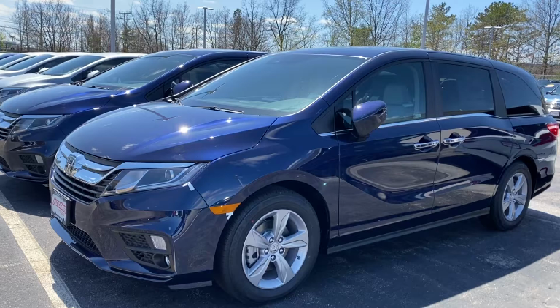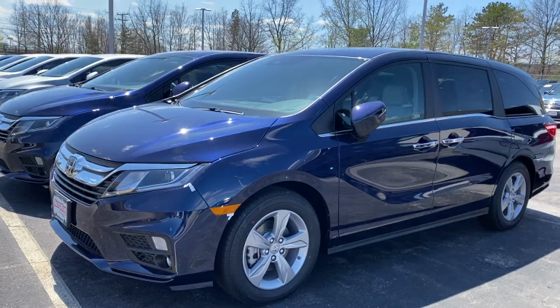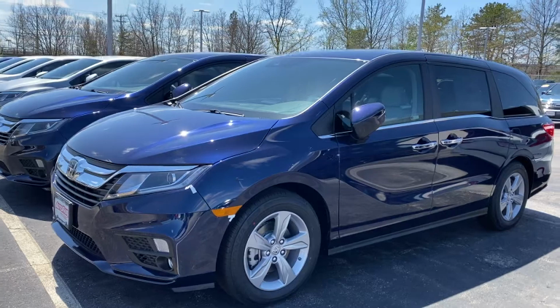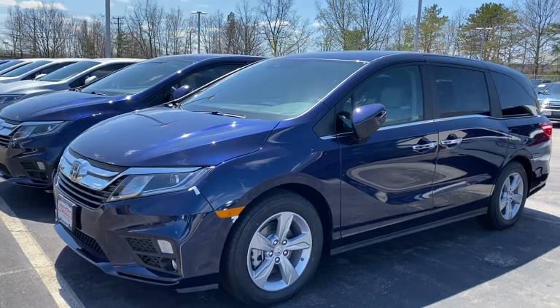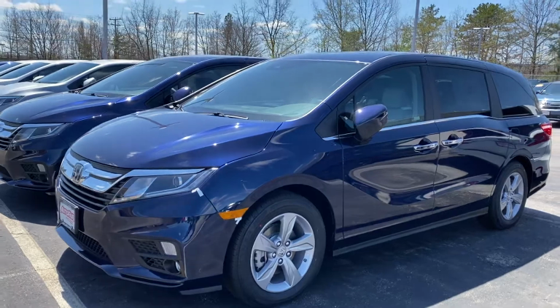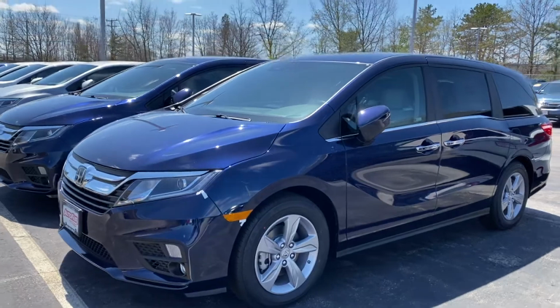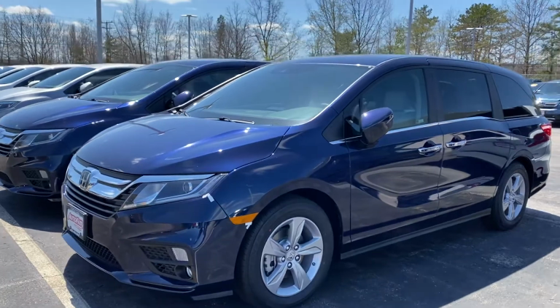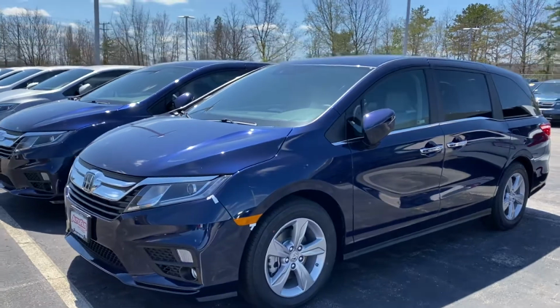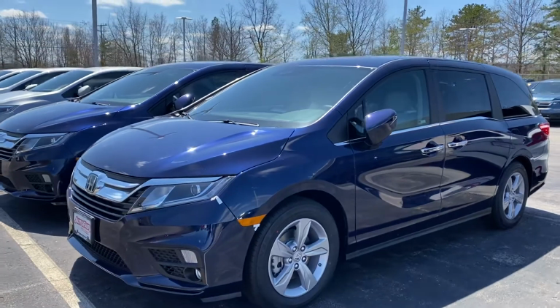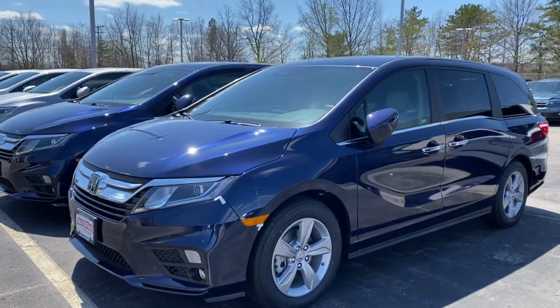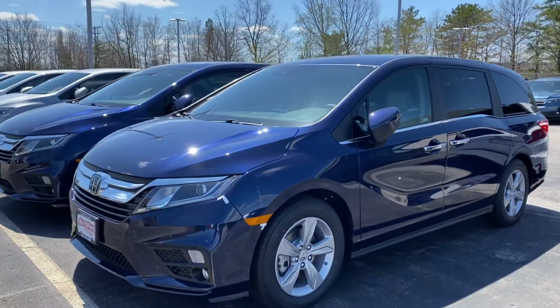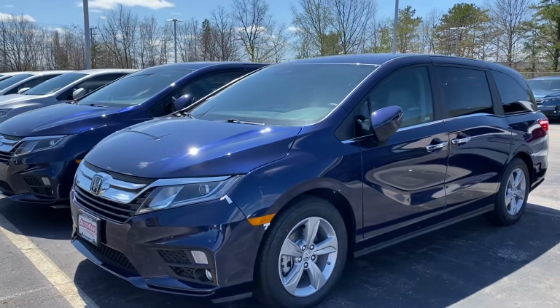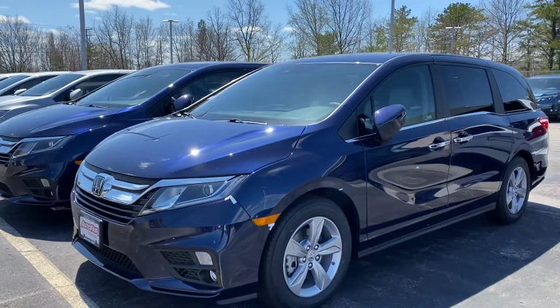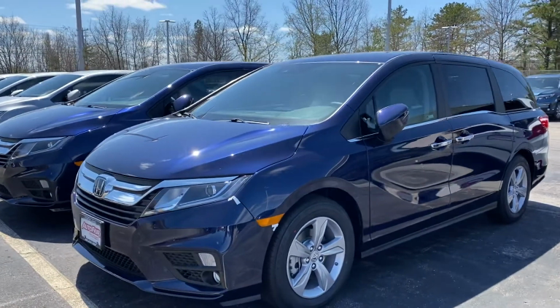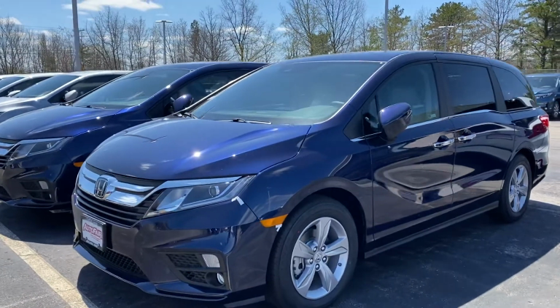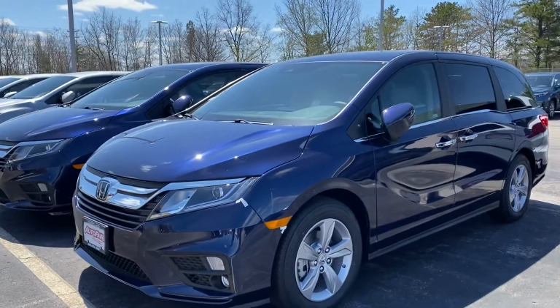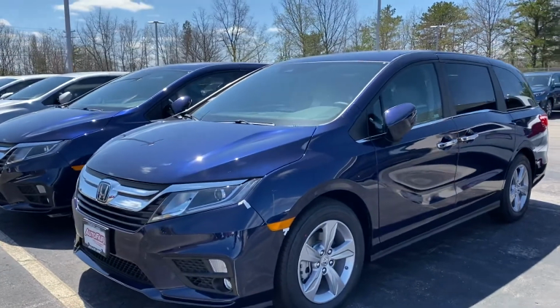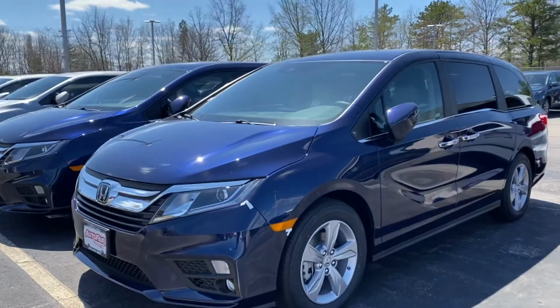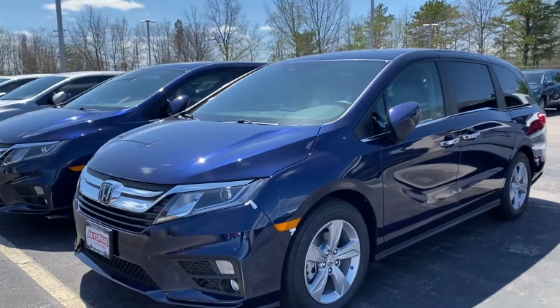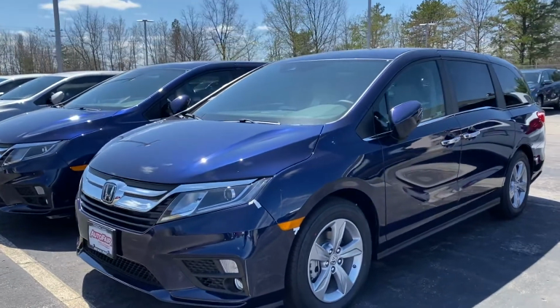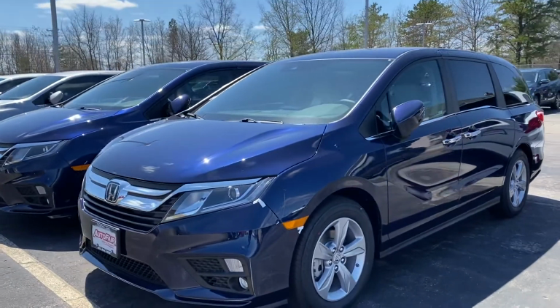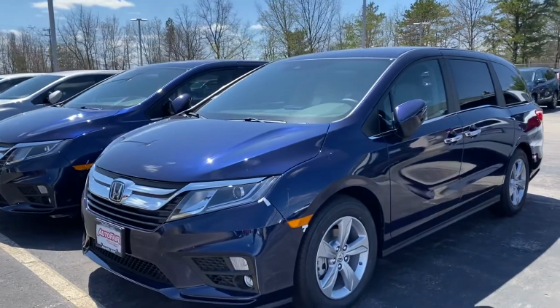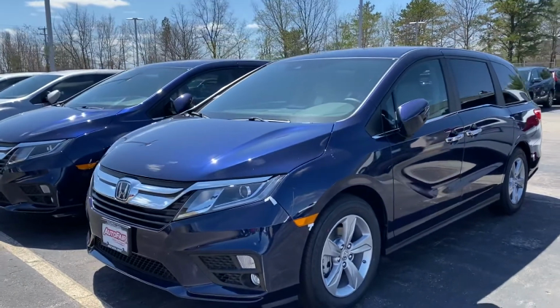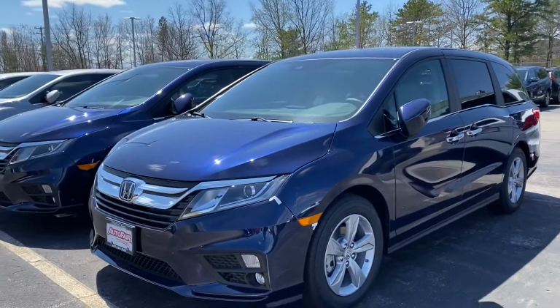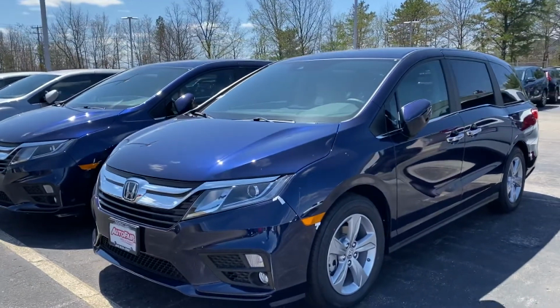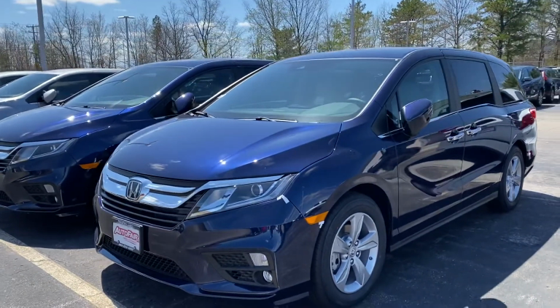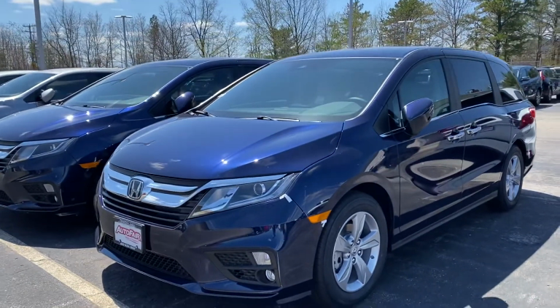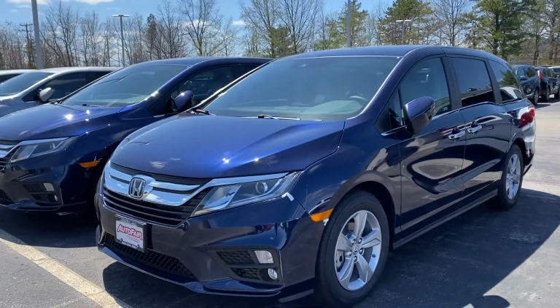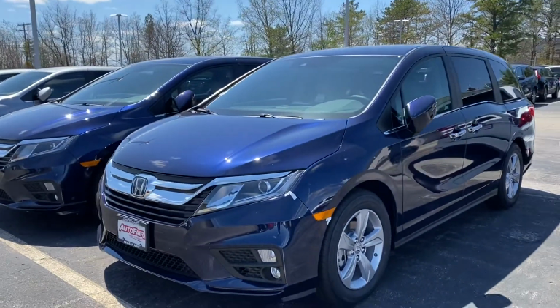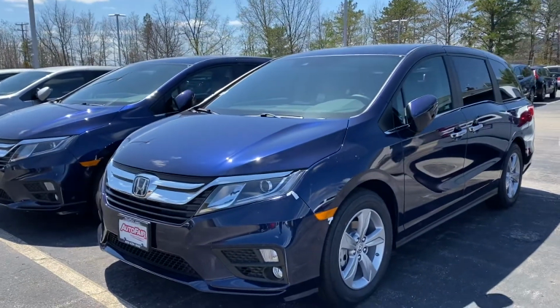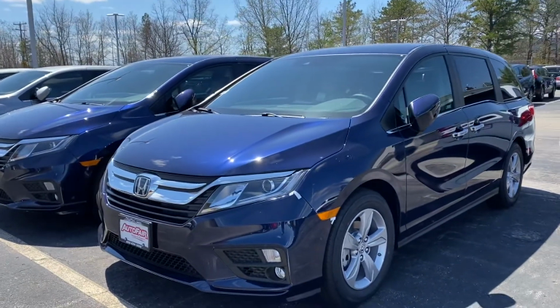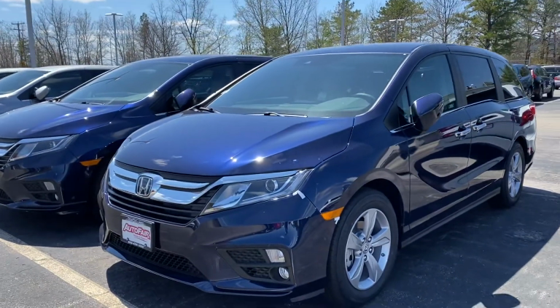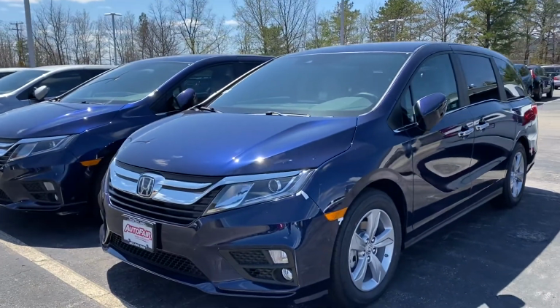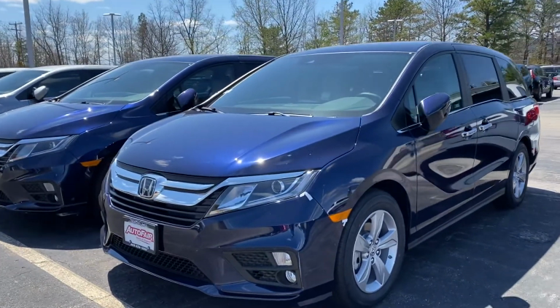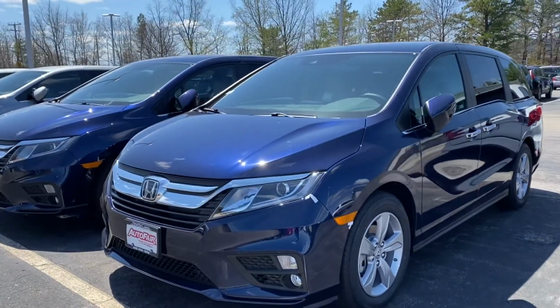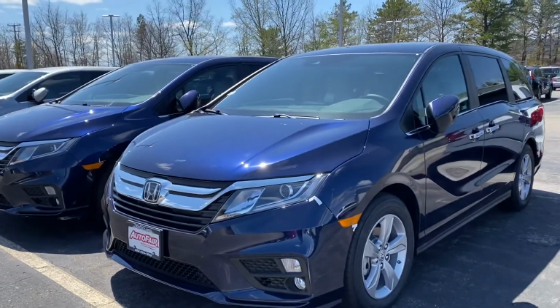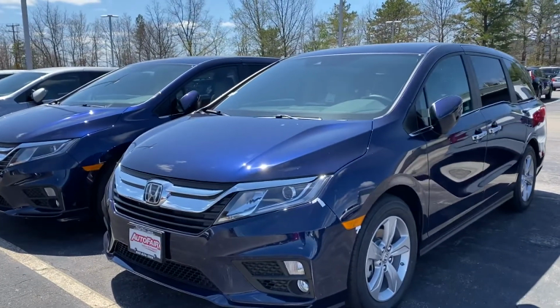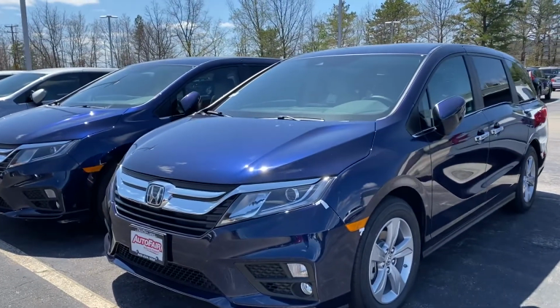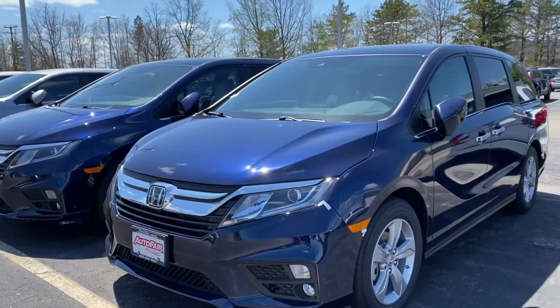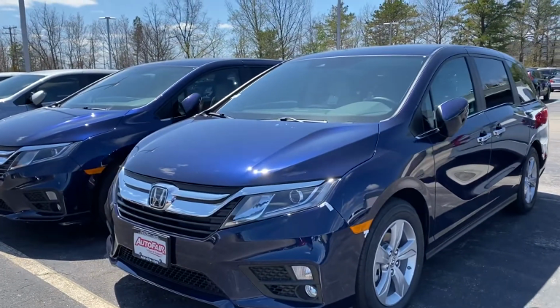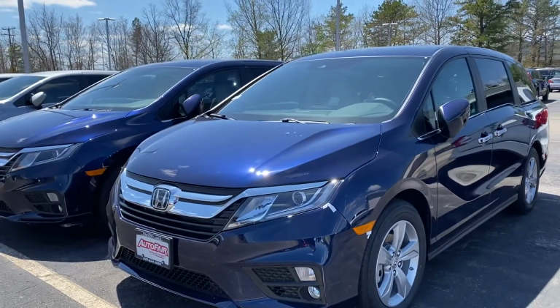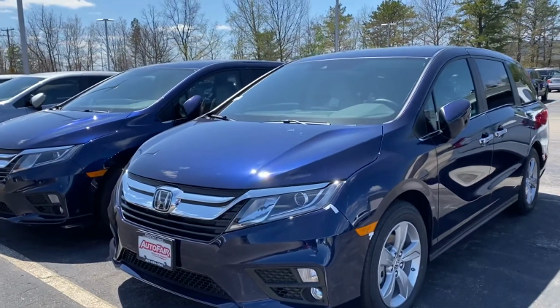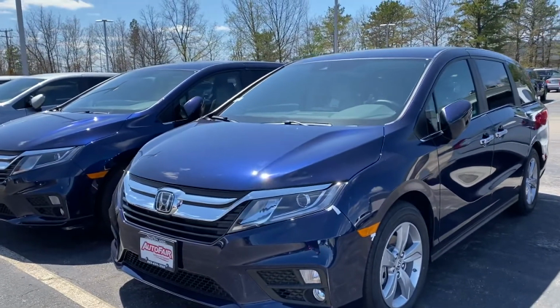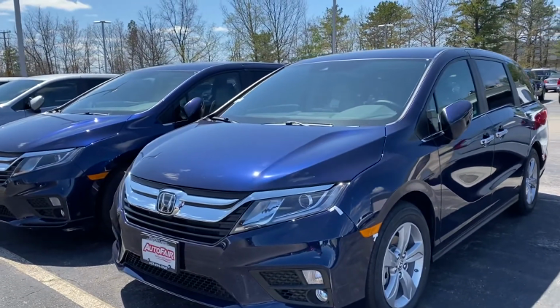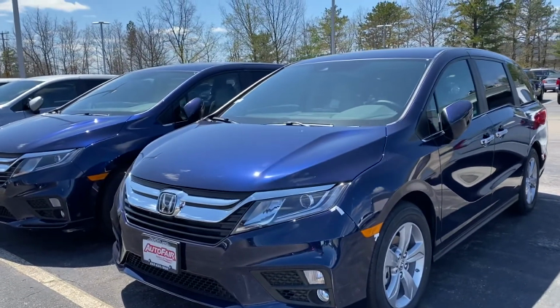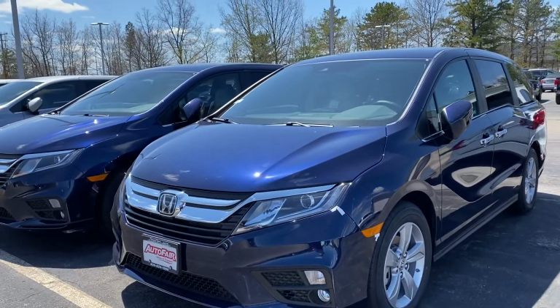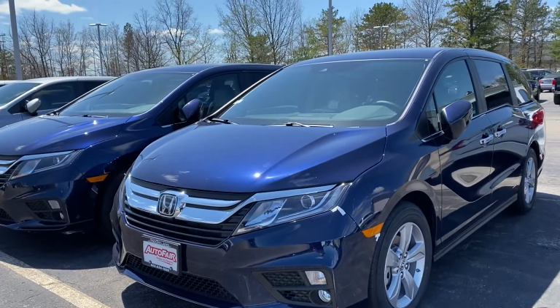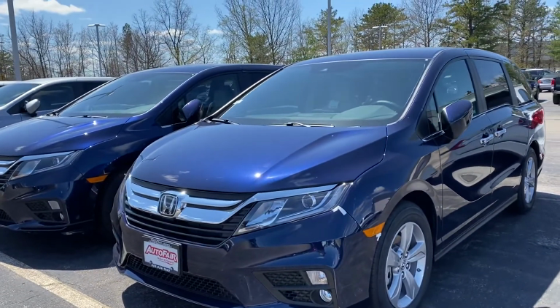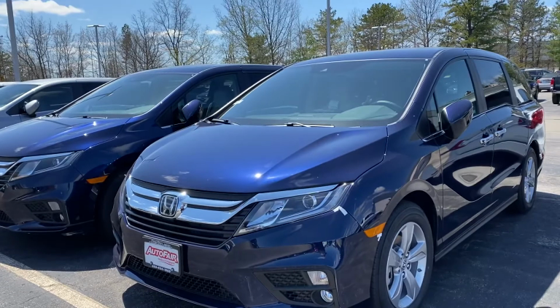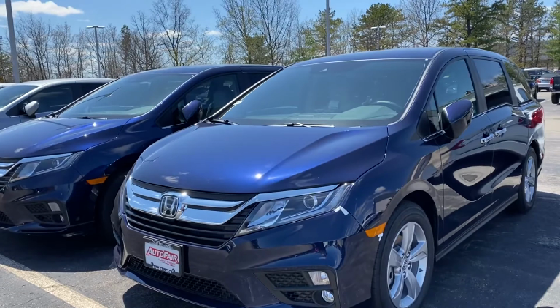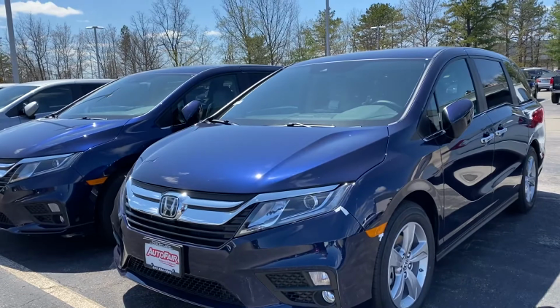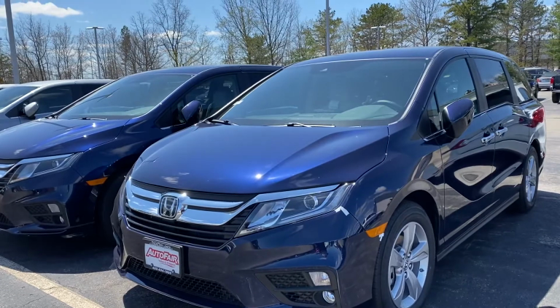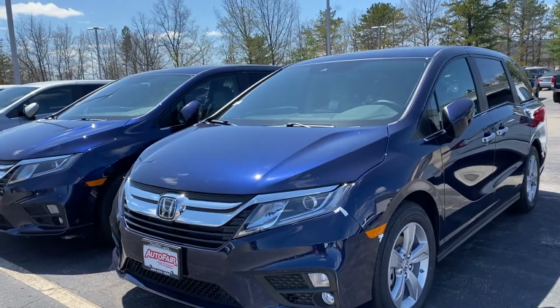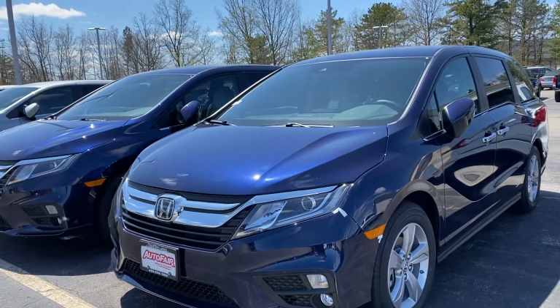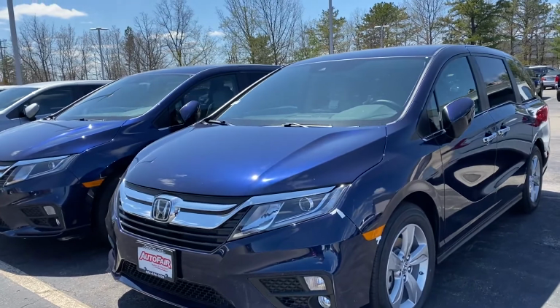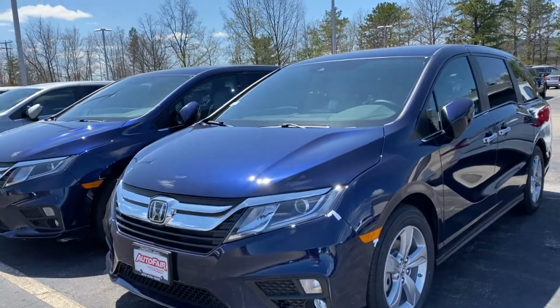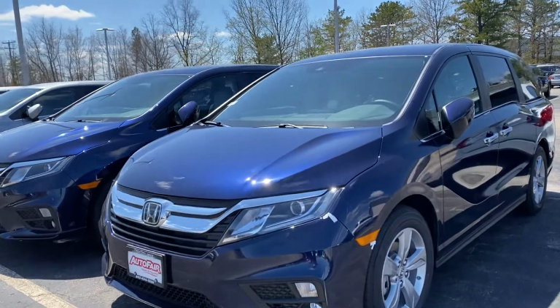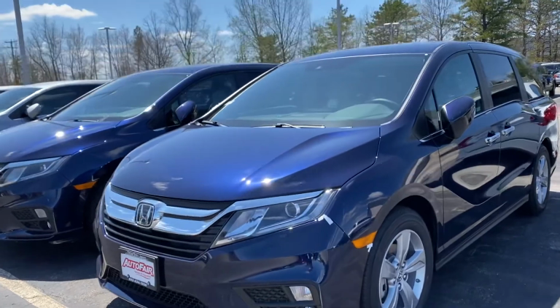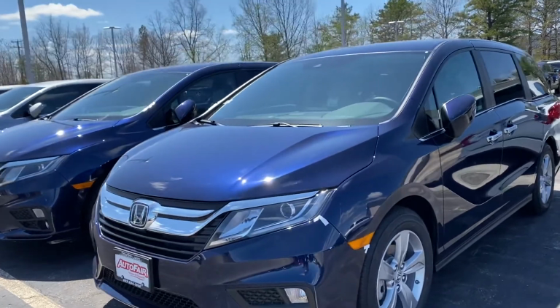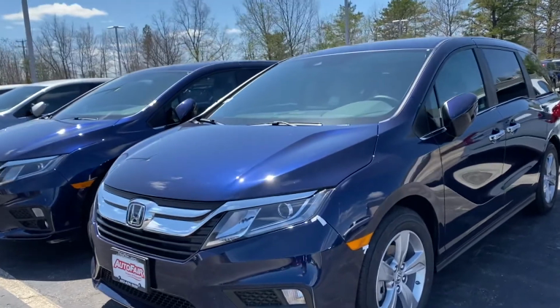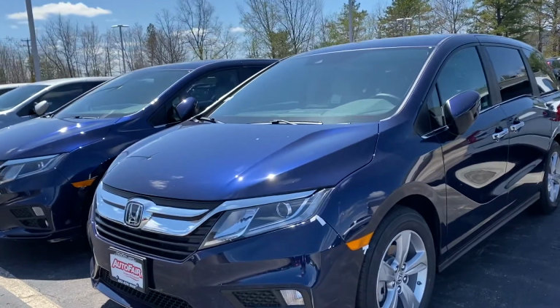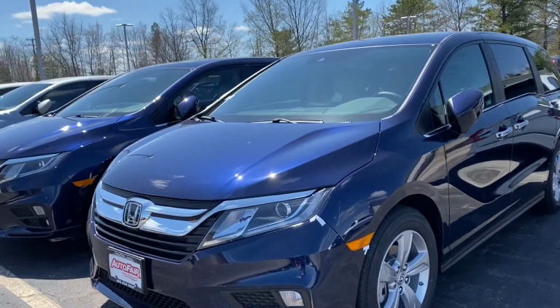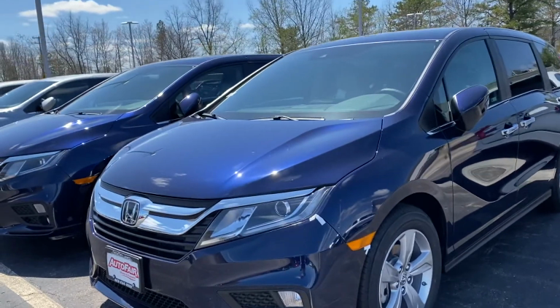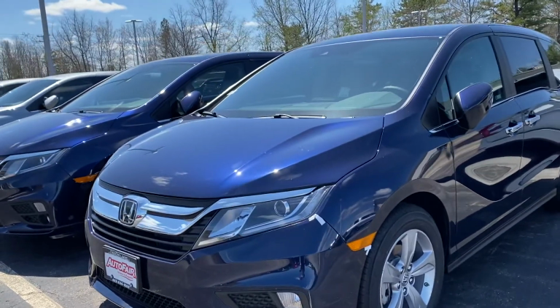Hi Julia, it's Debbie, and this is the 2020 Odyssey EX. This is an obsidian blue with a gray interior.